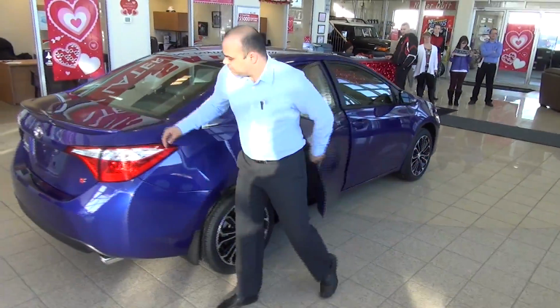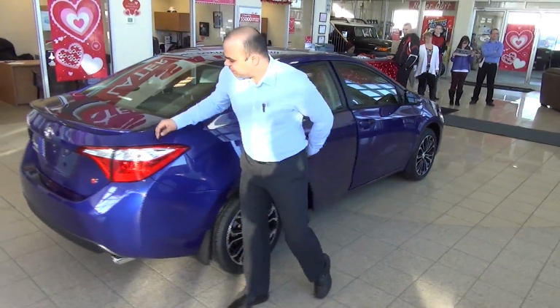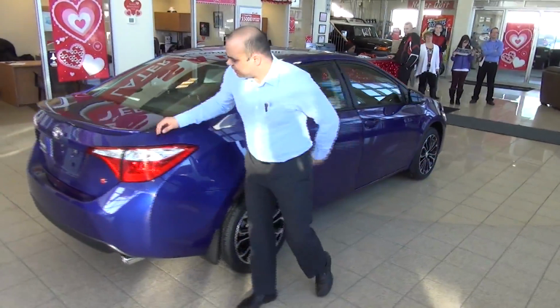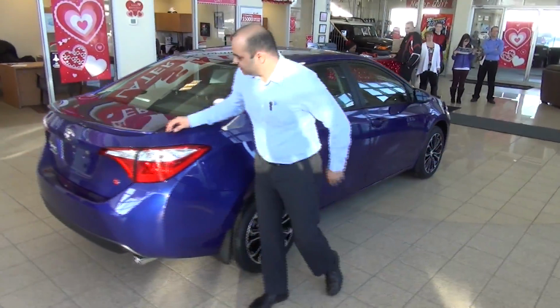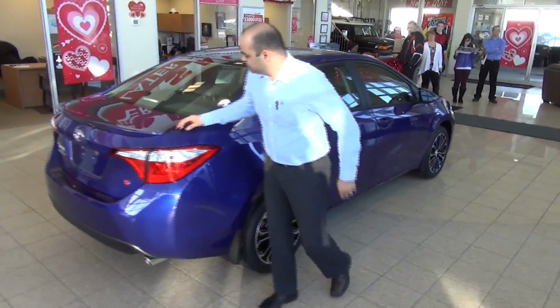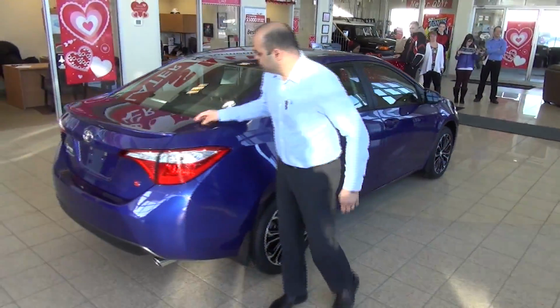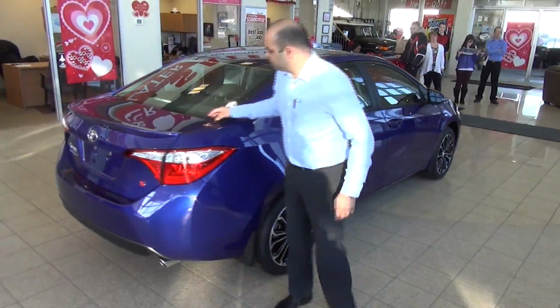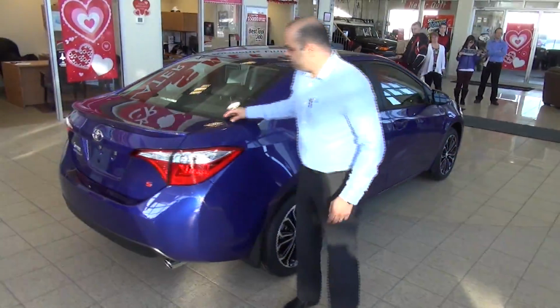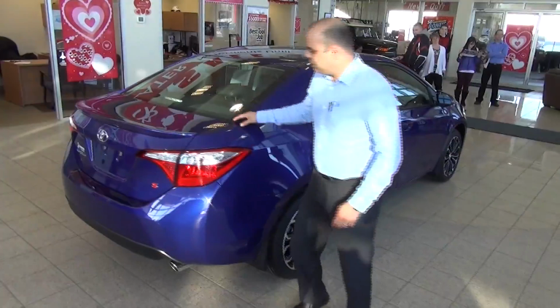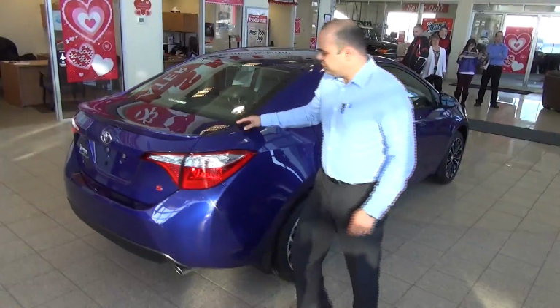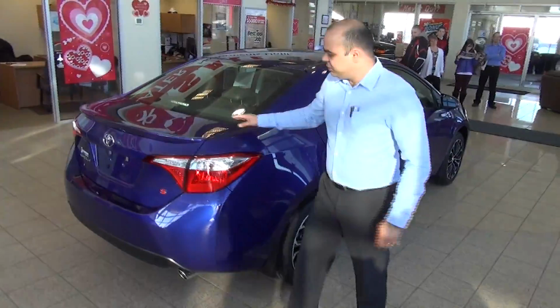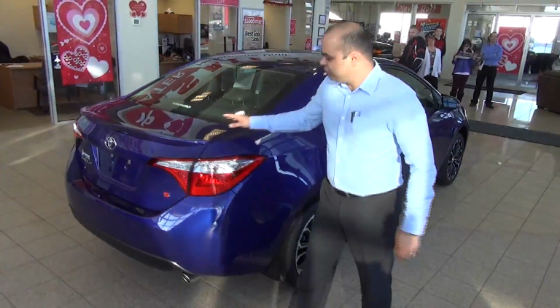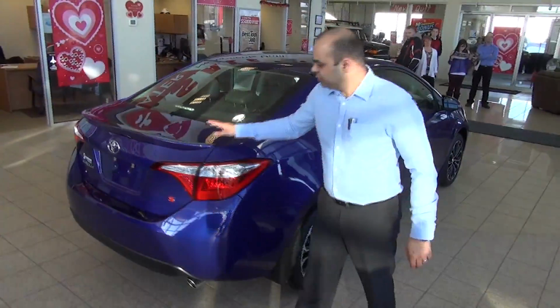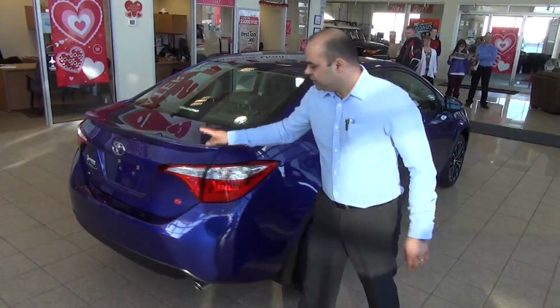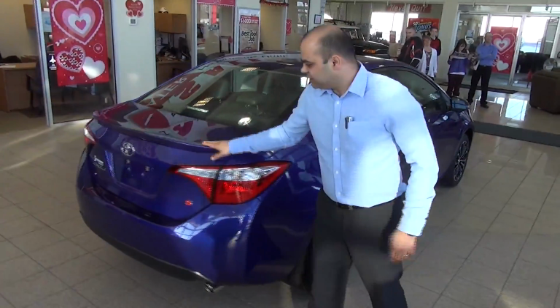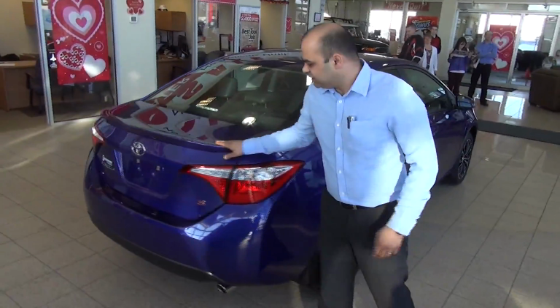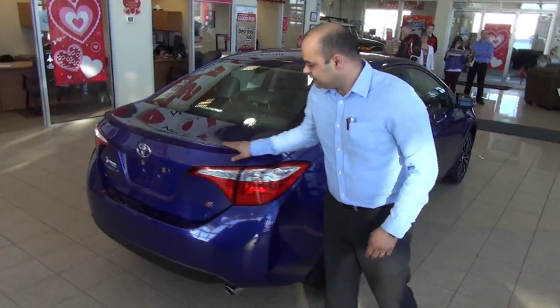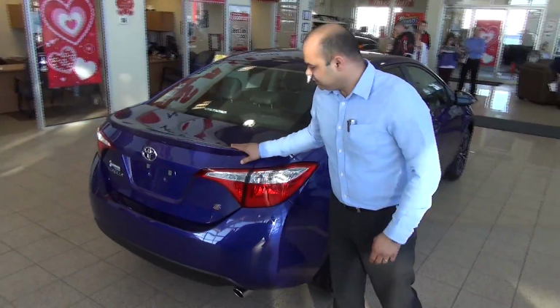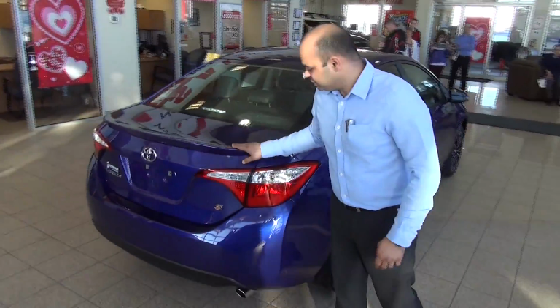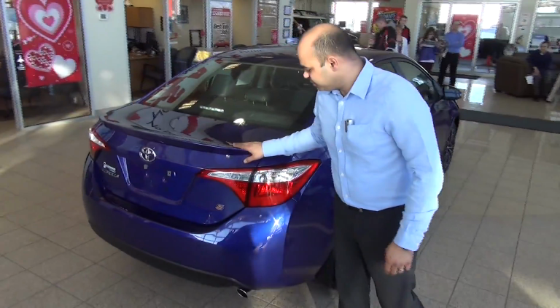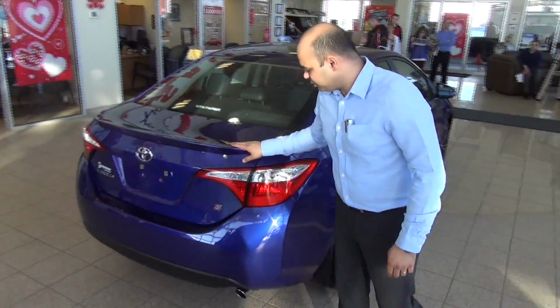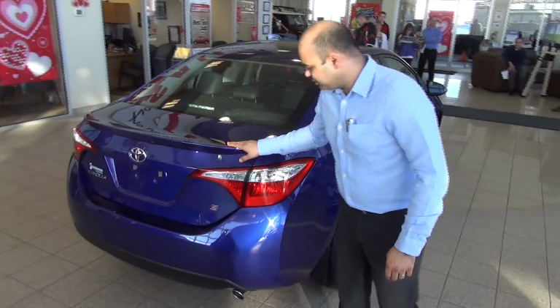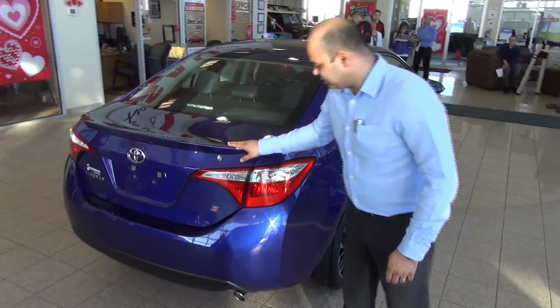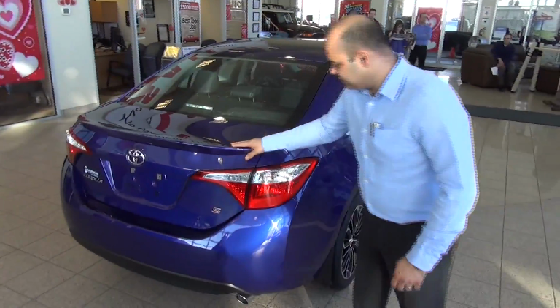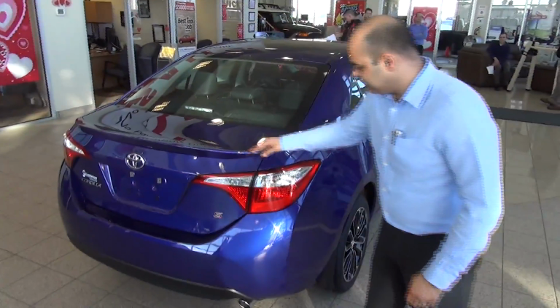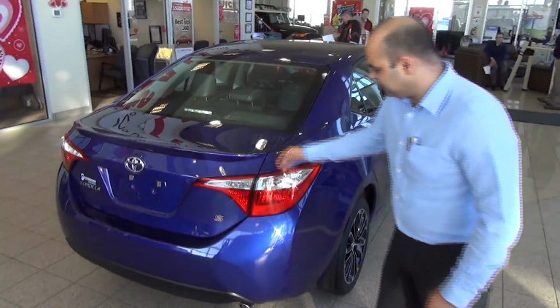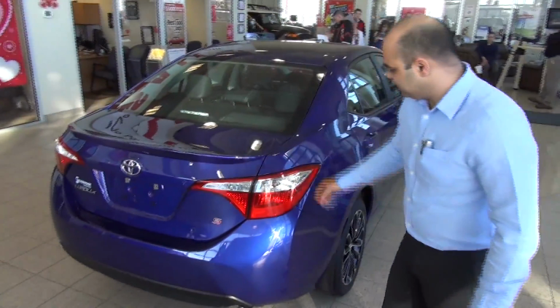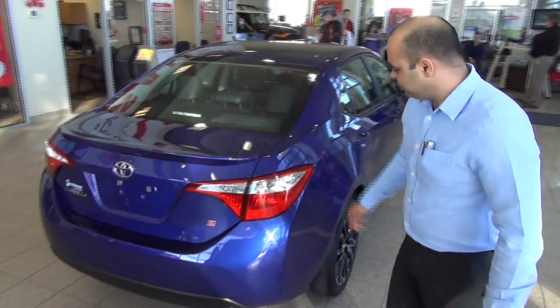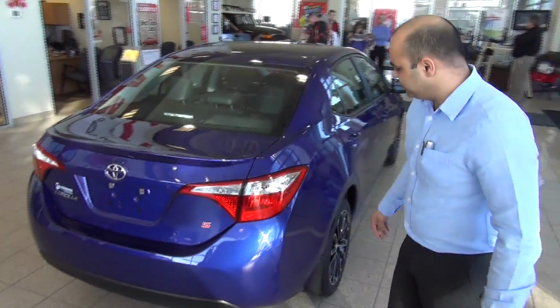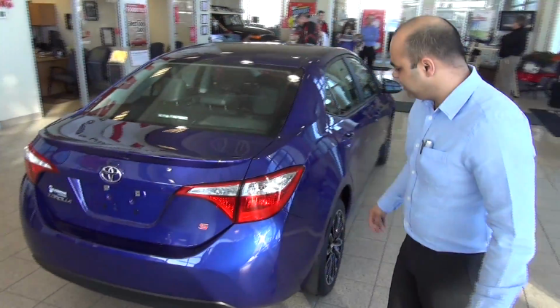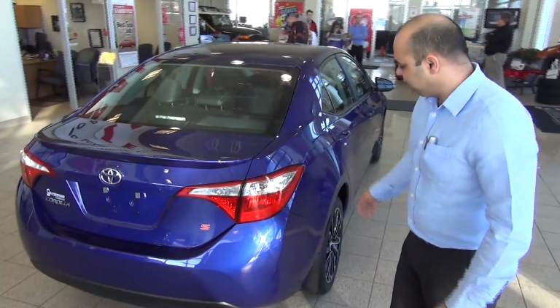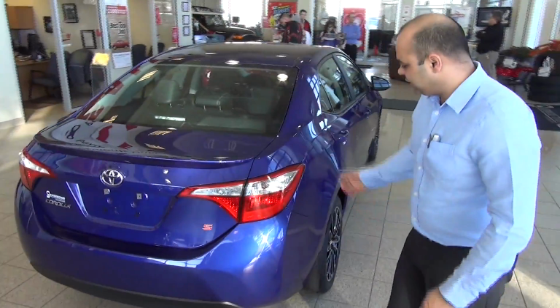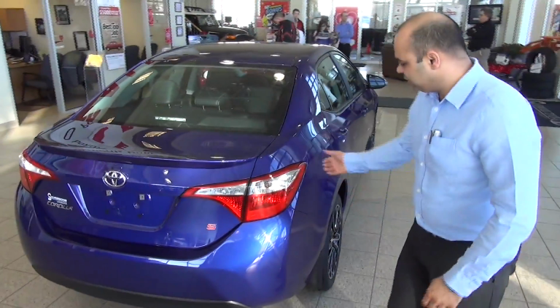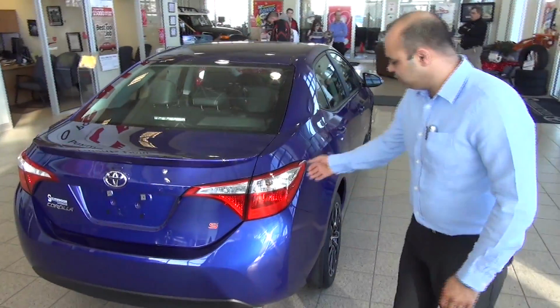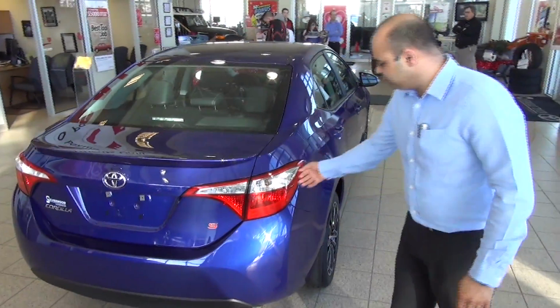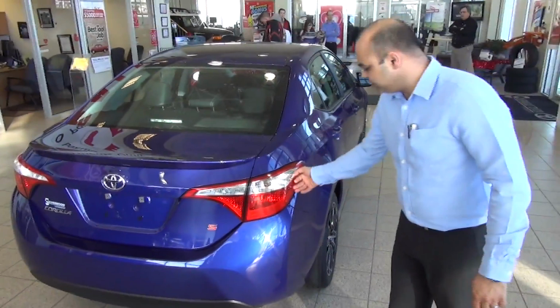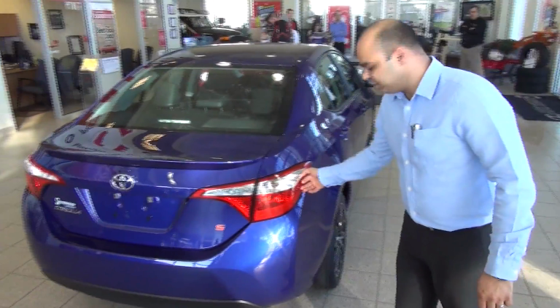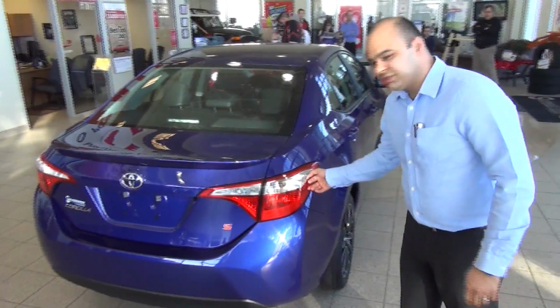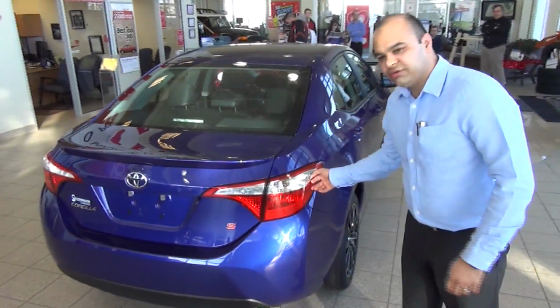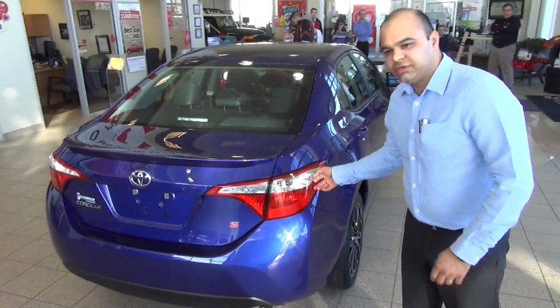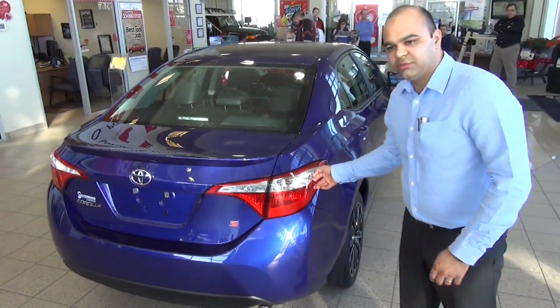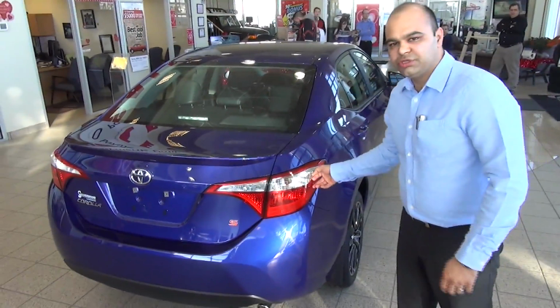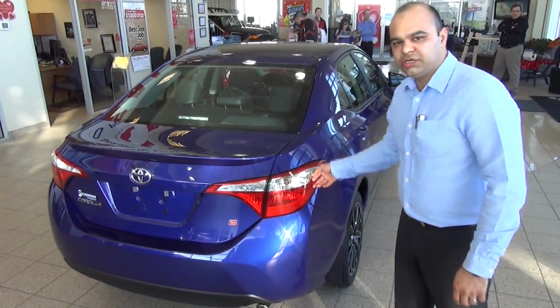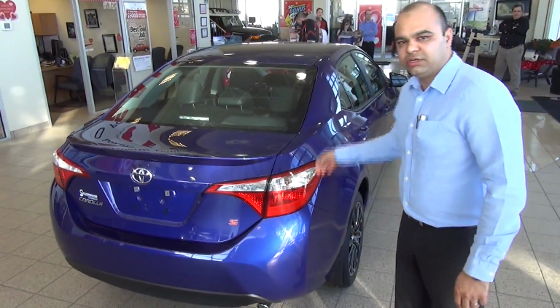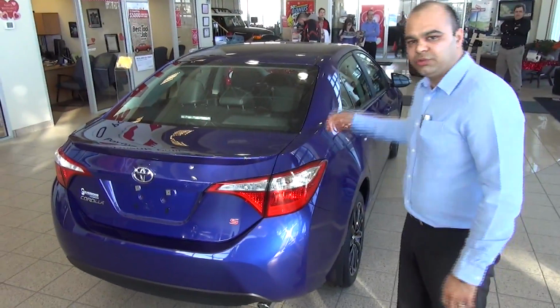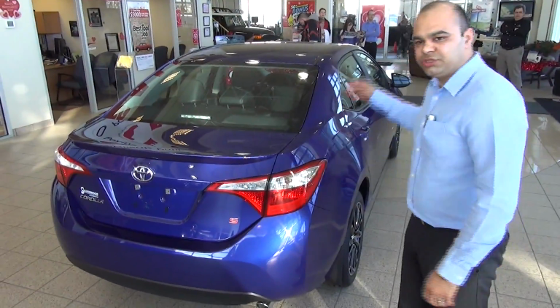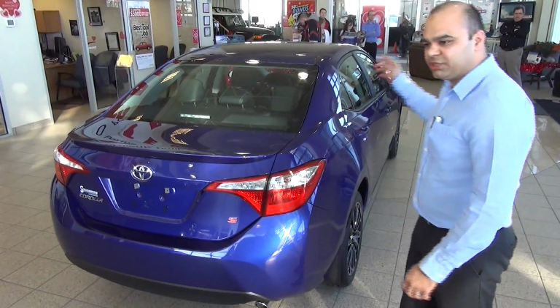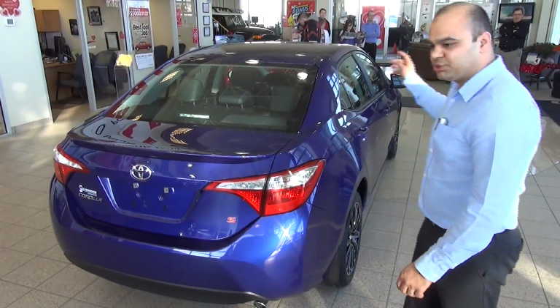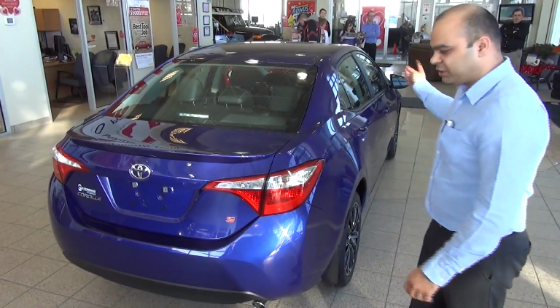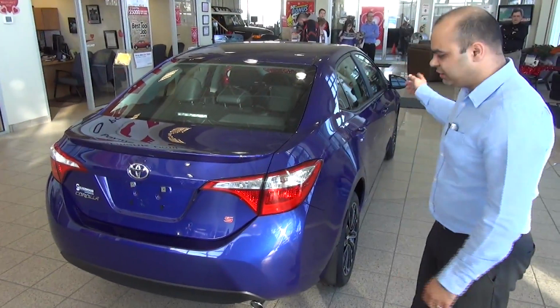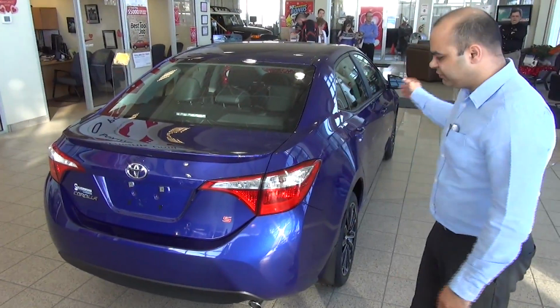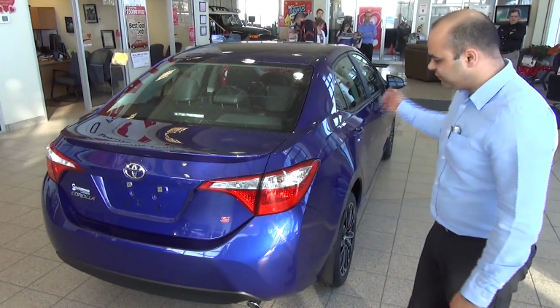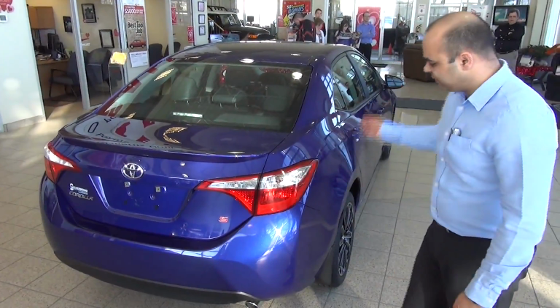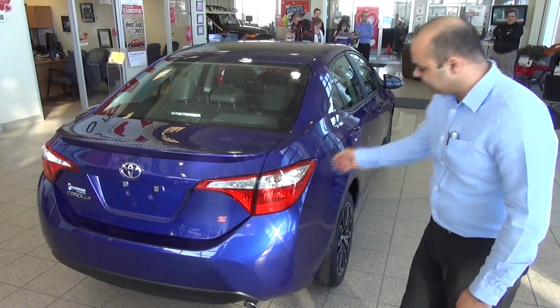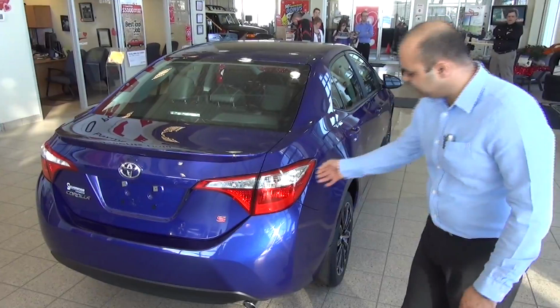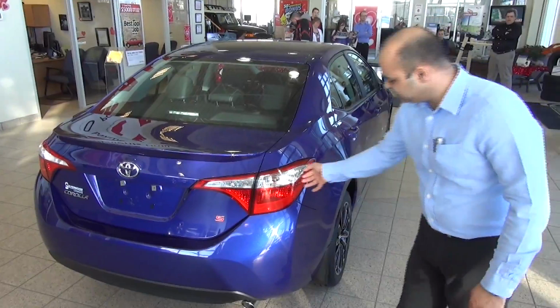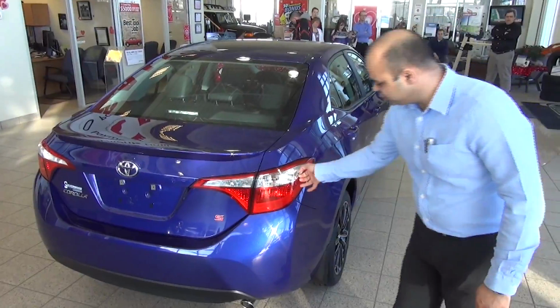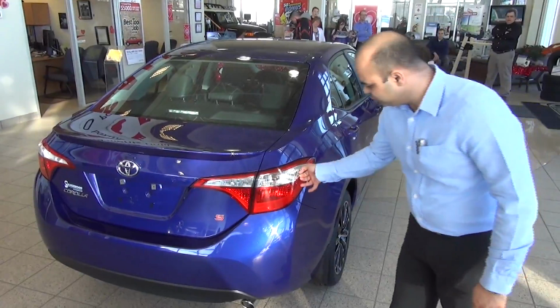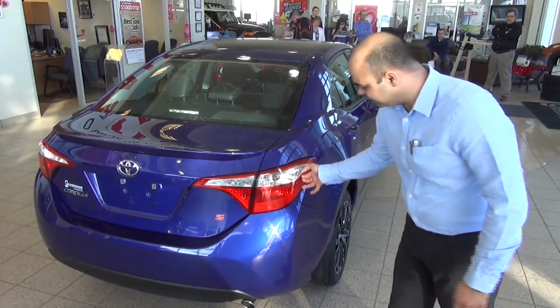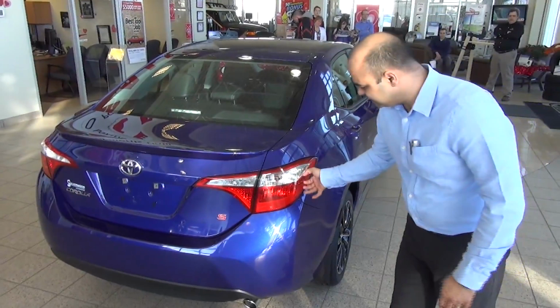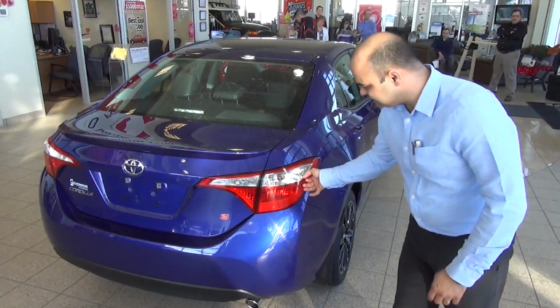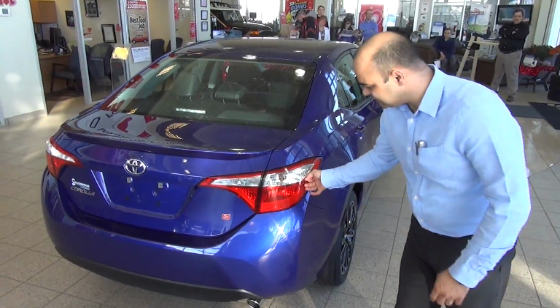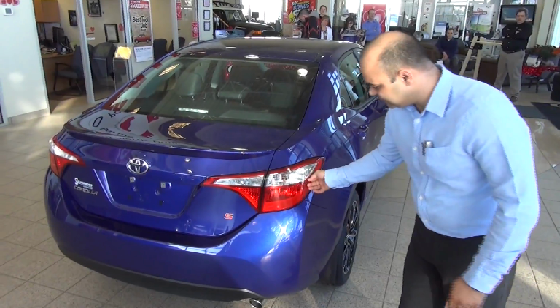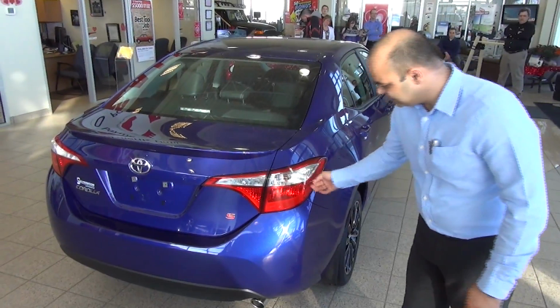Being a sports model, you get the spoiler at the end over here, and the Vortex generator — there's one in the front and two at the sides.